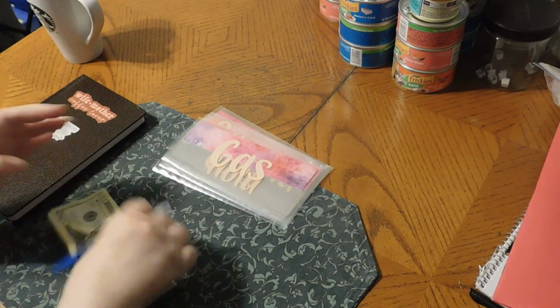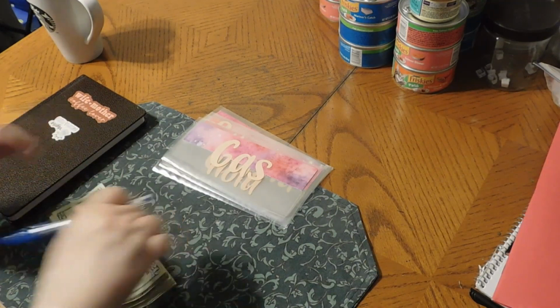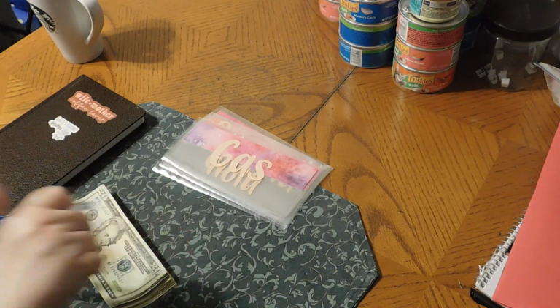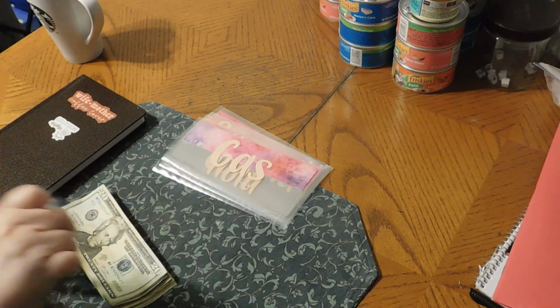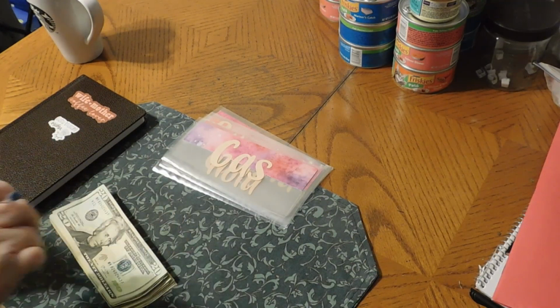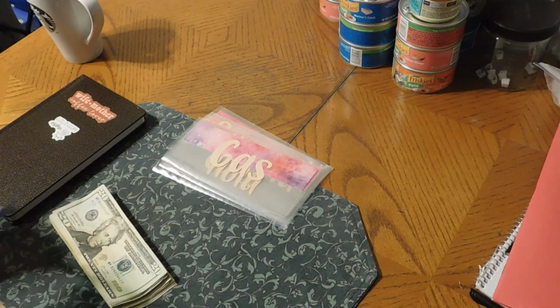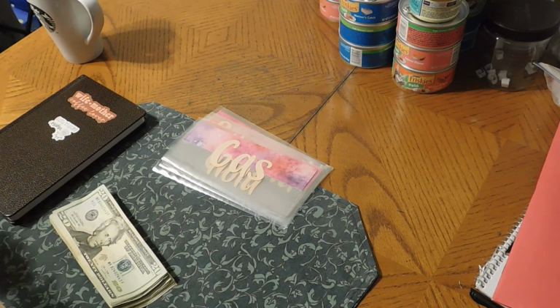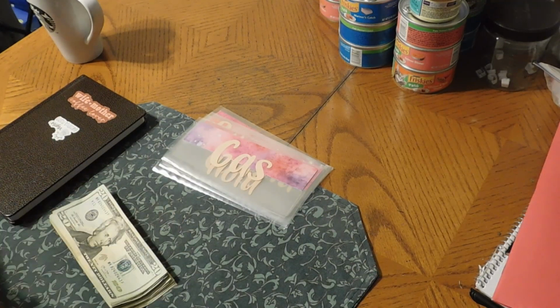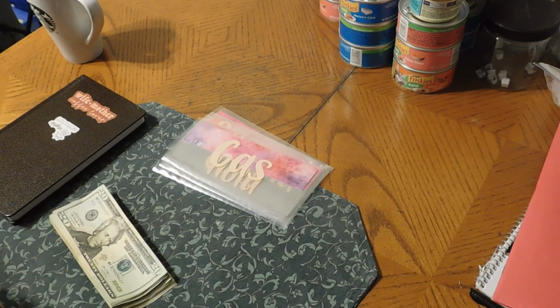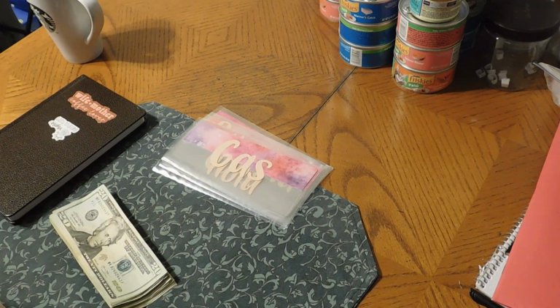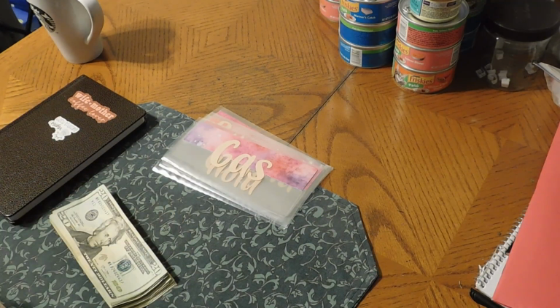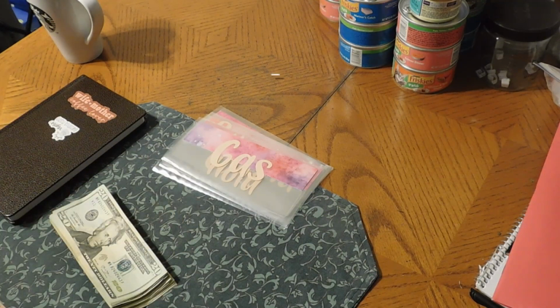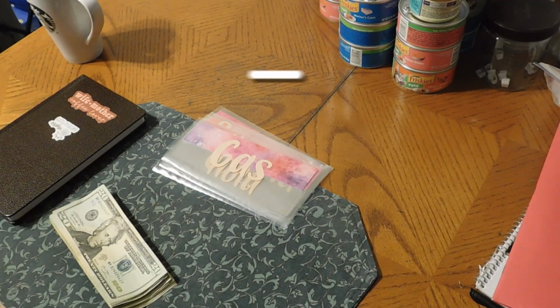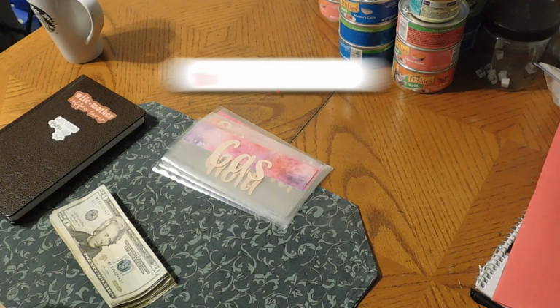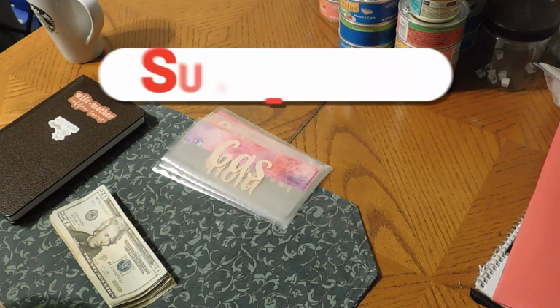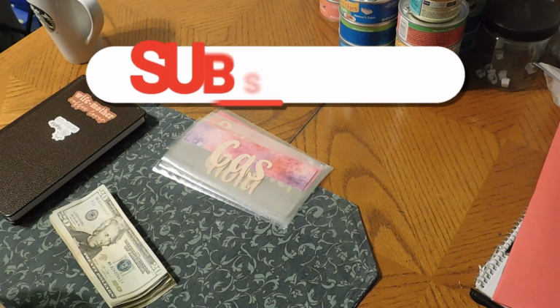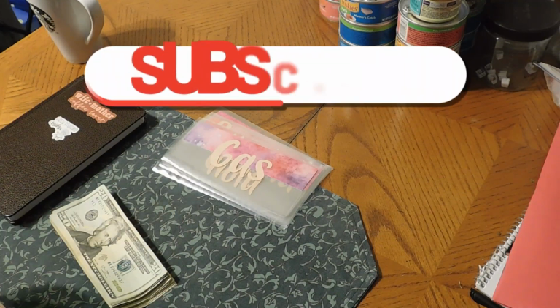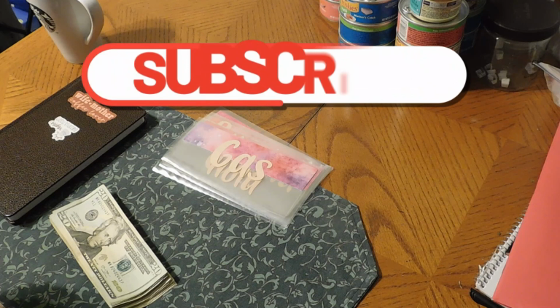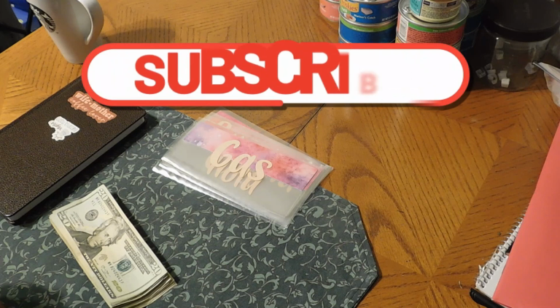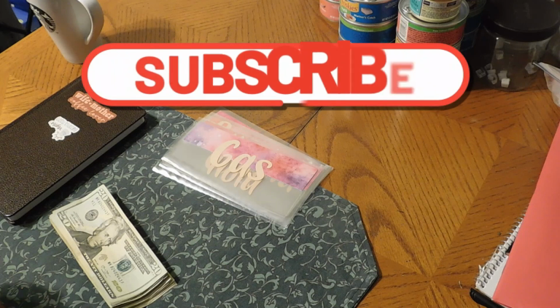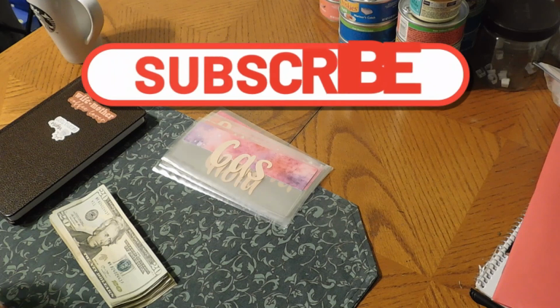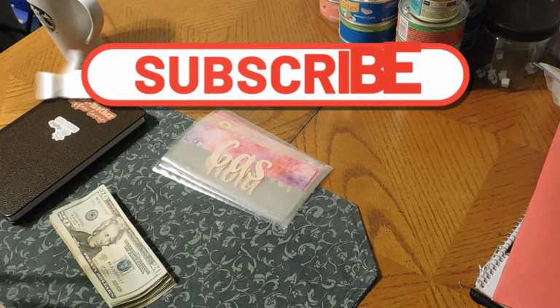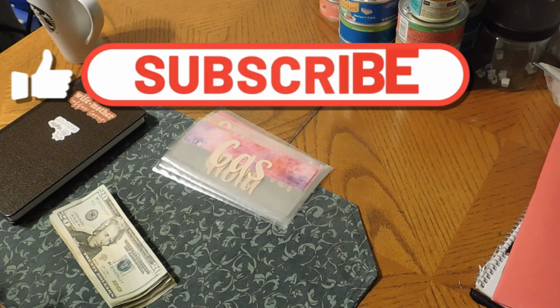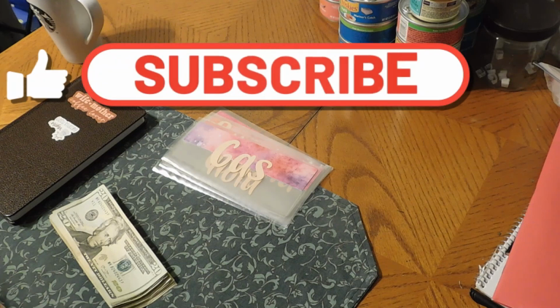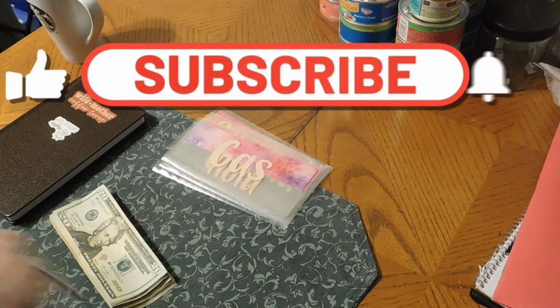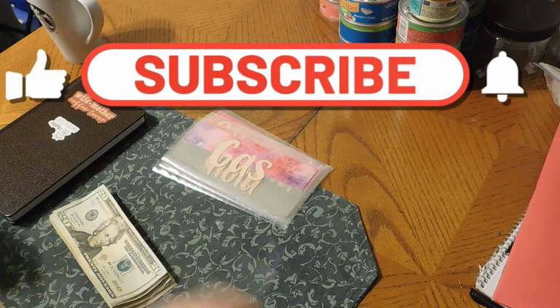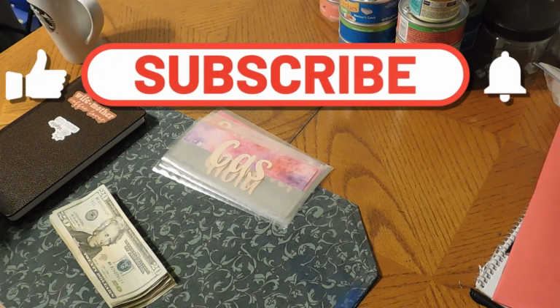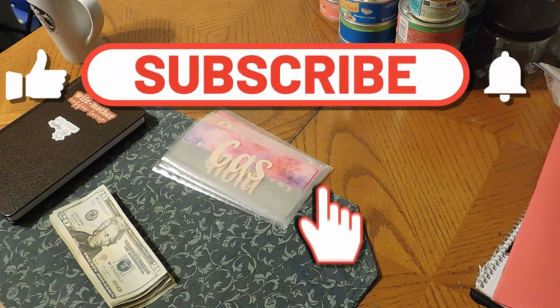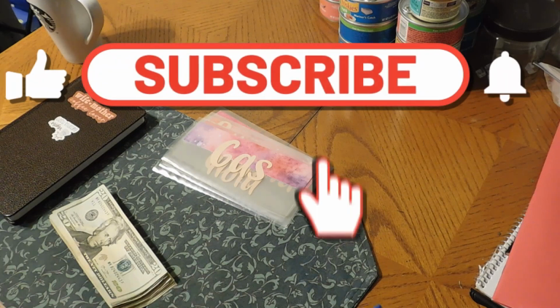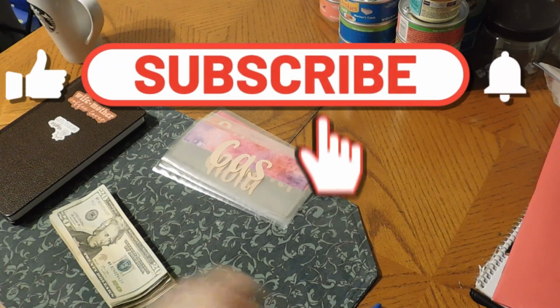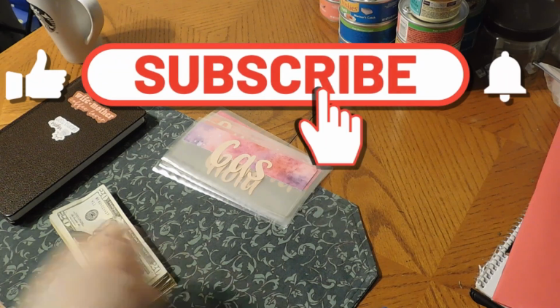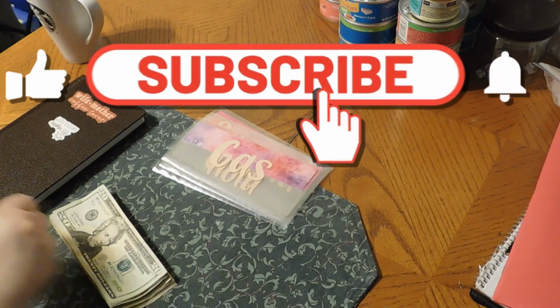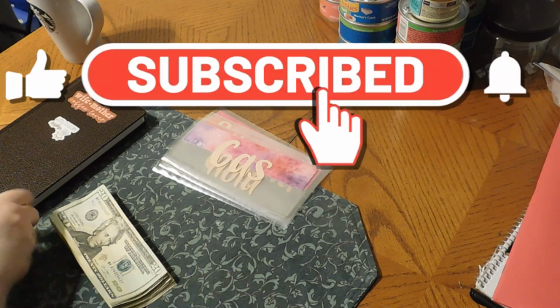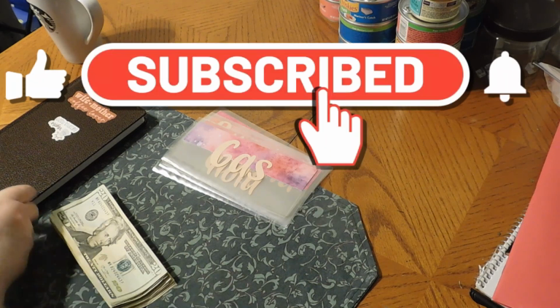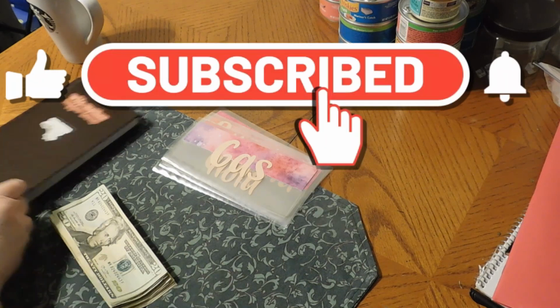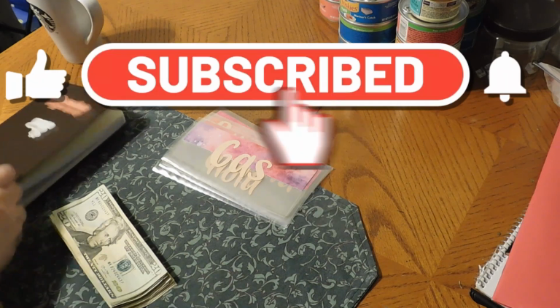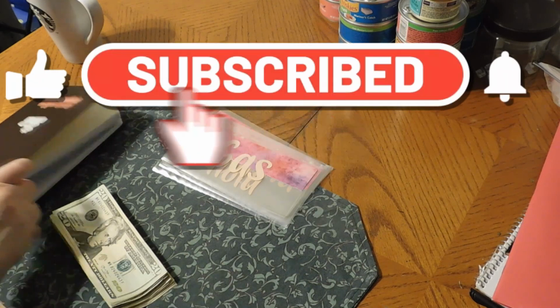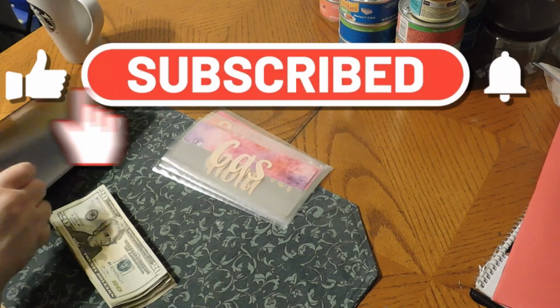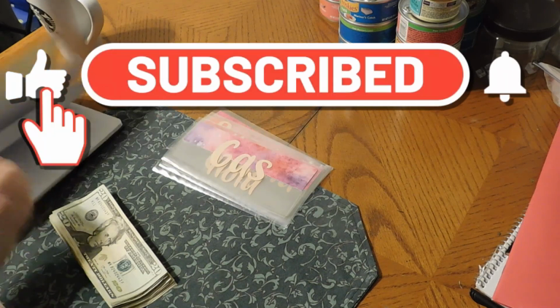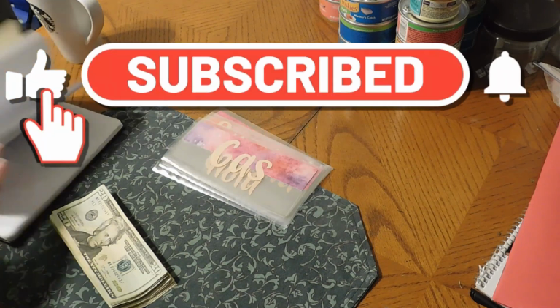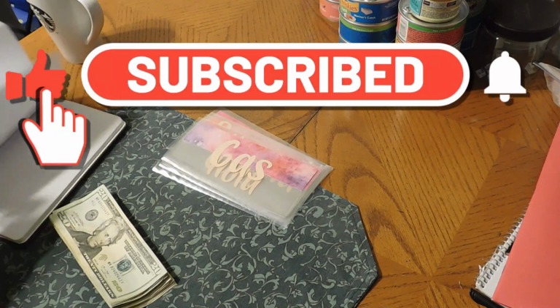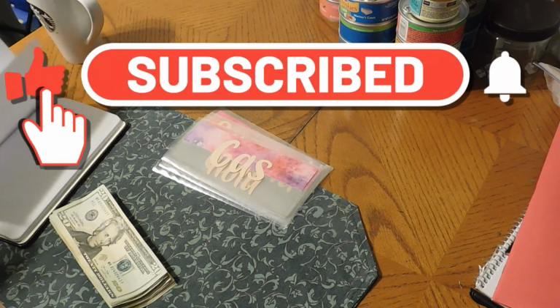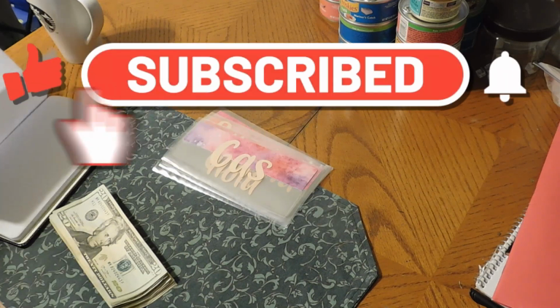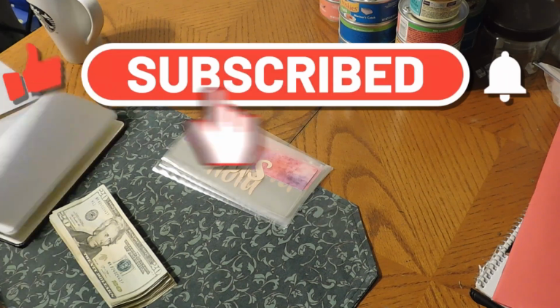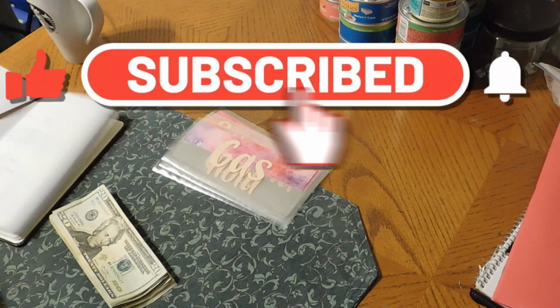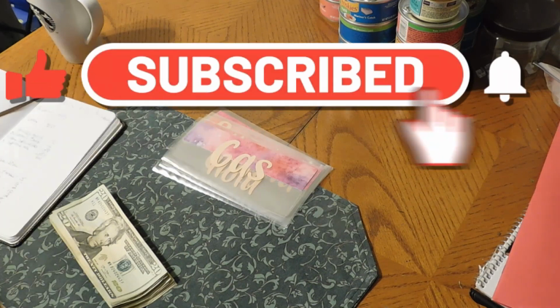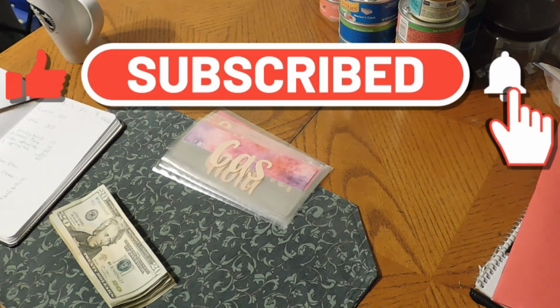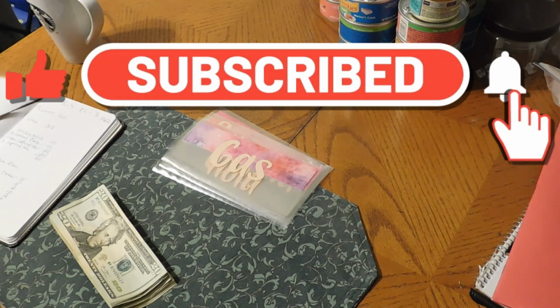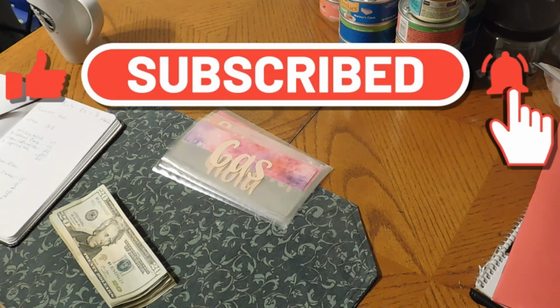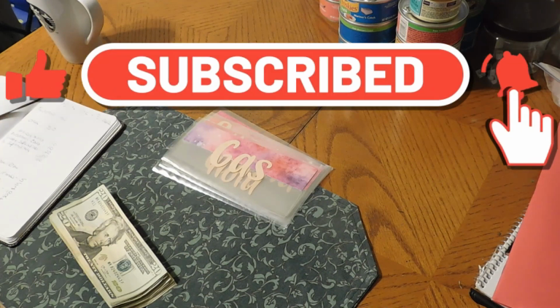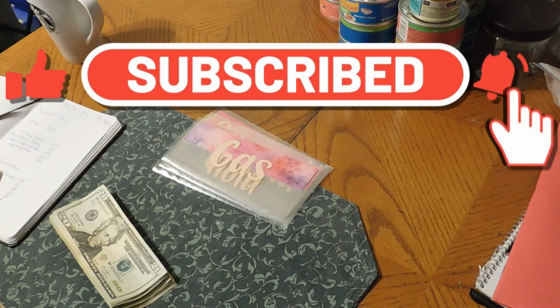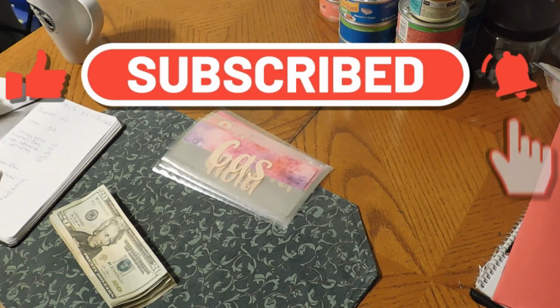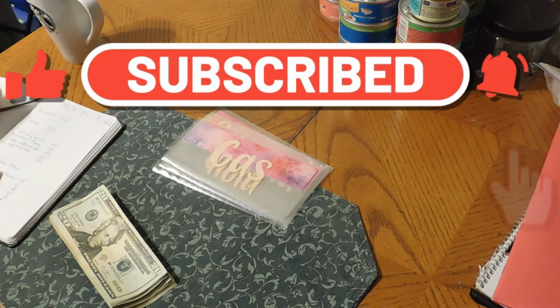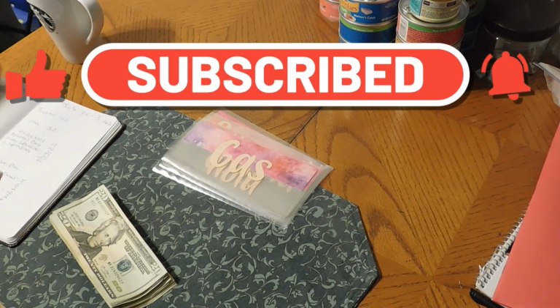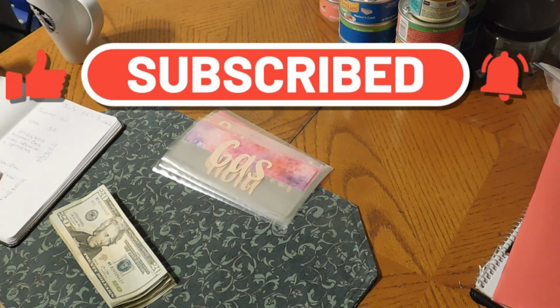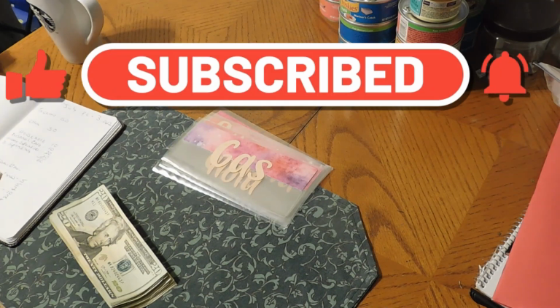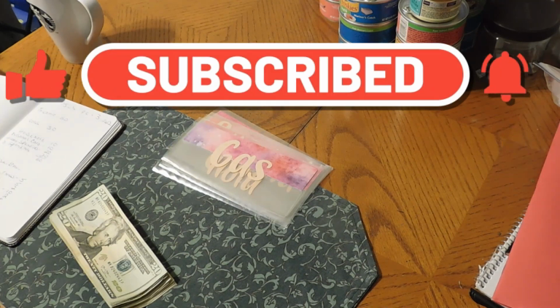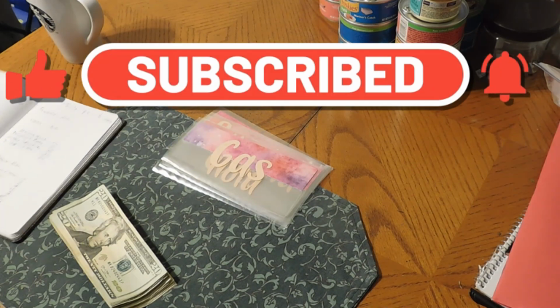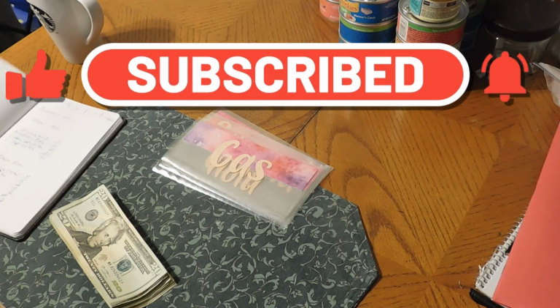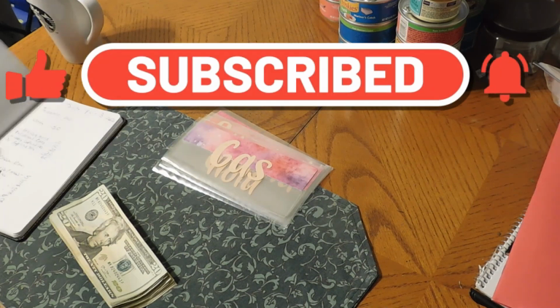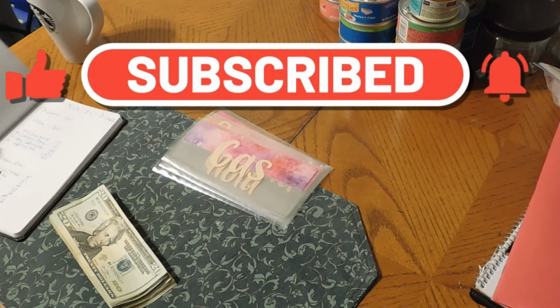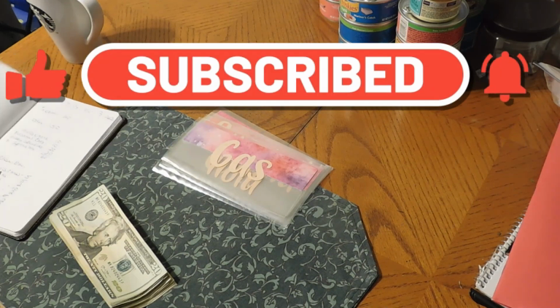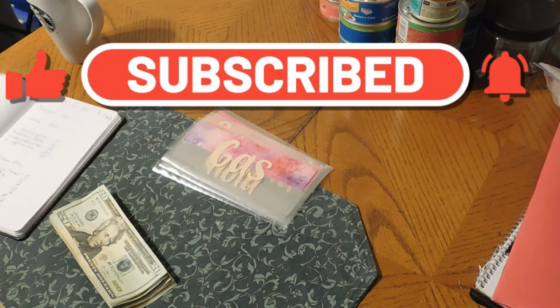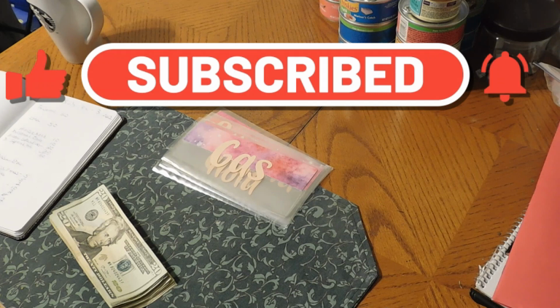Hello my YouTube family. We are going to stock our cash envelopes for July Paychecks 3.